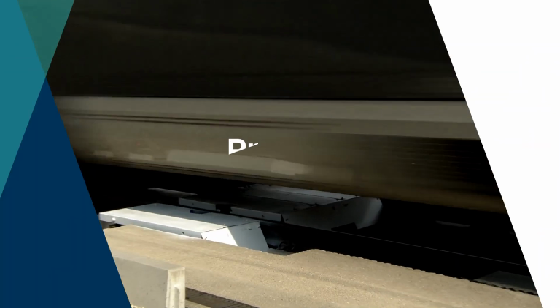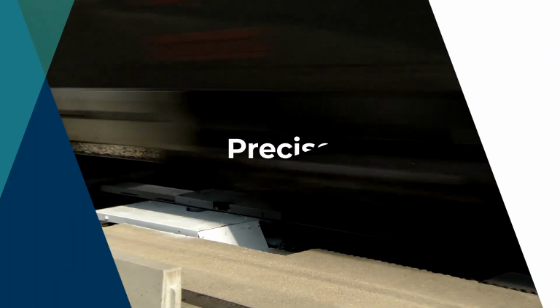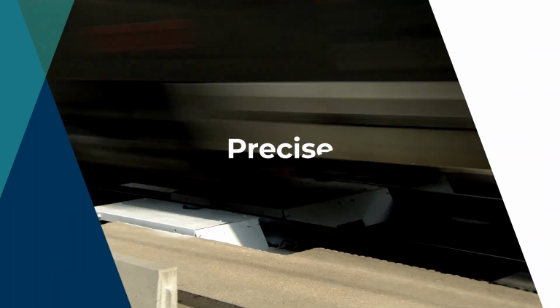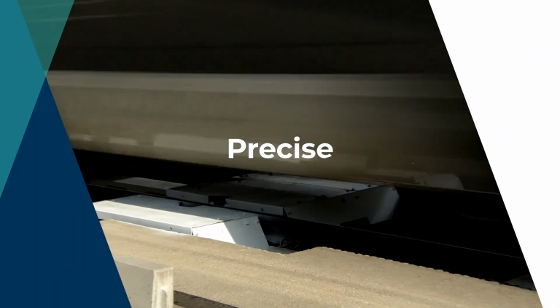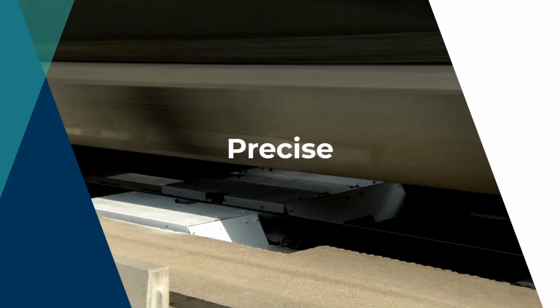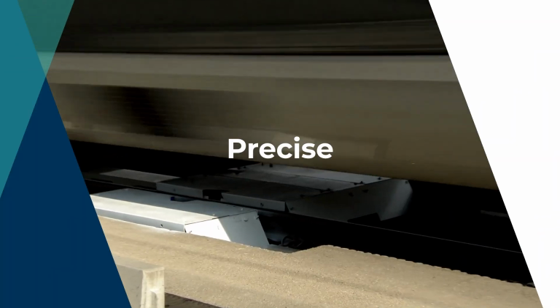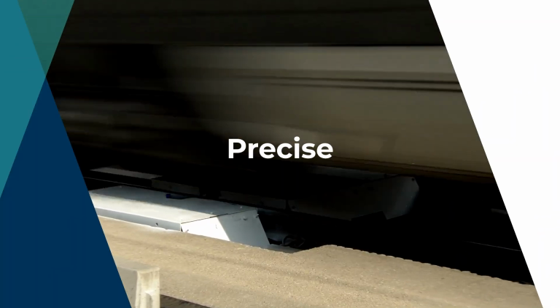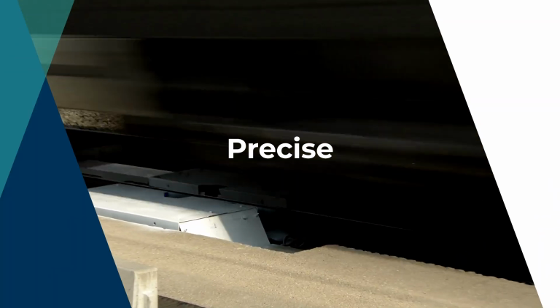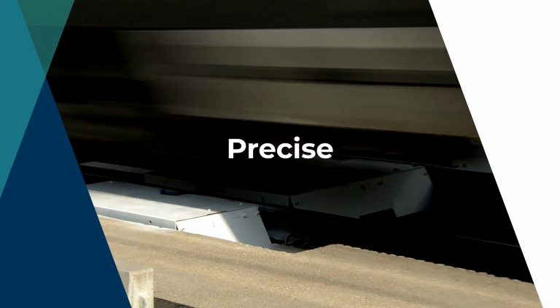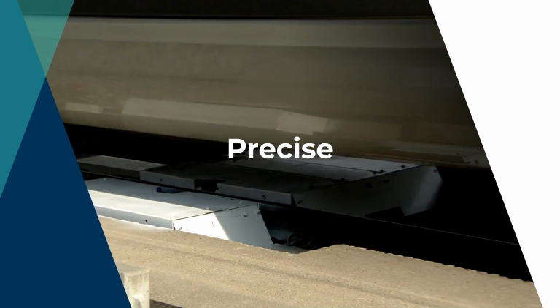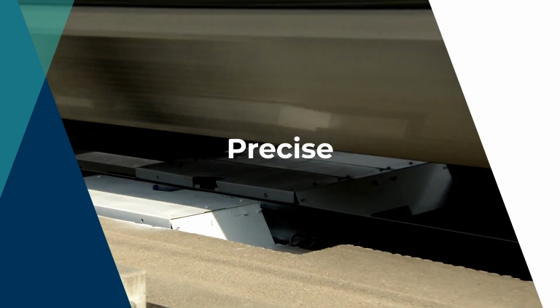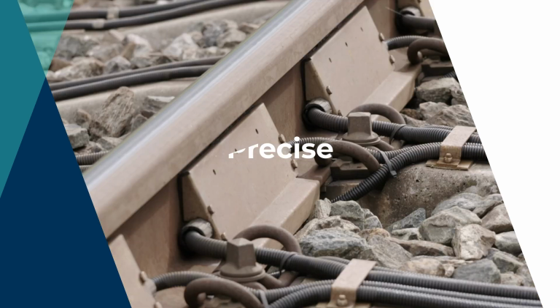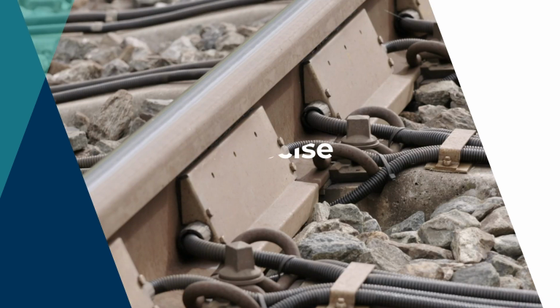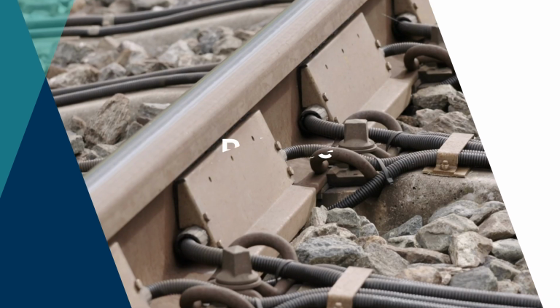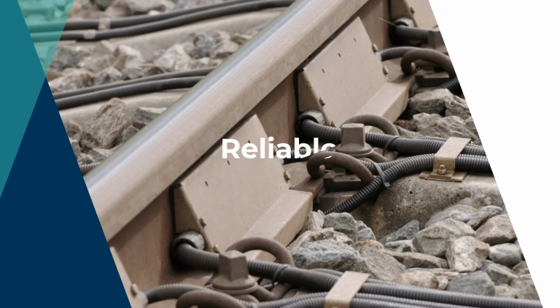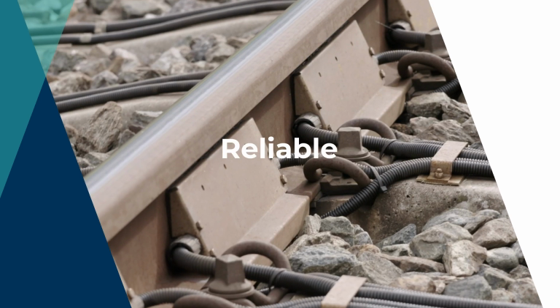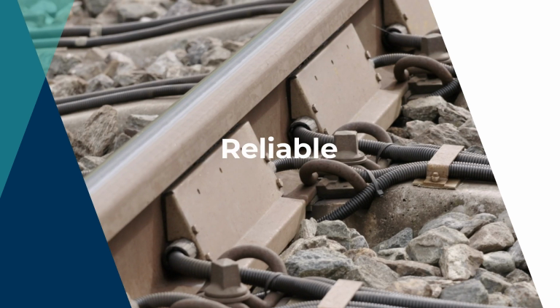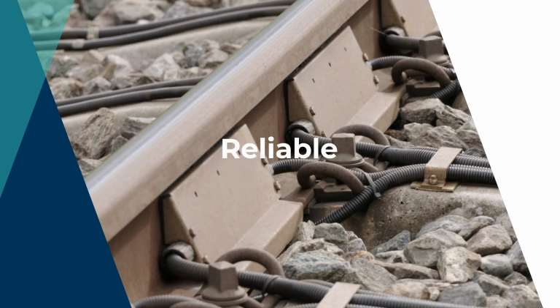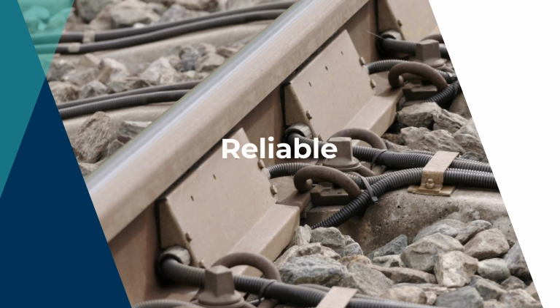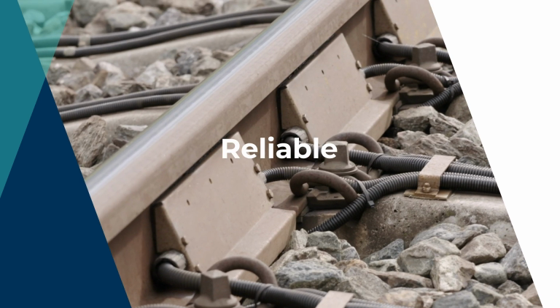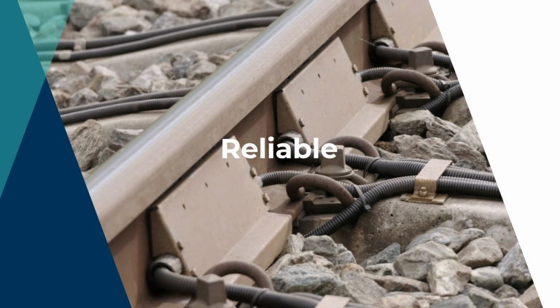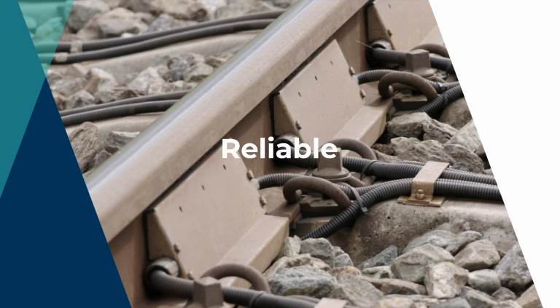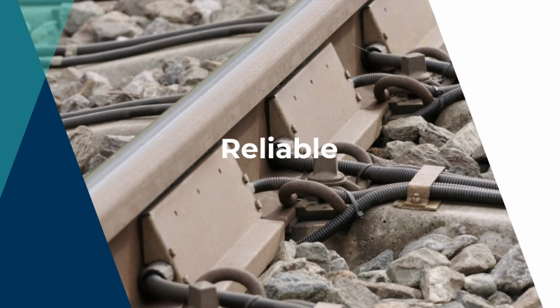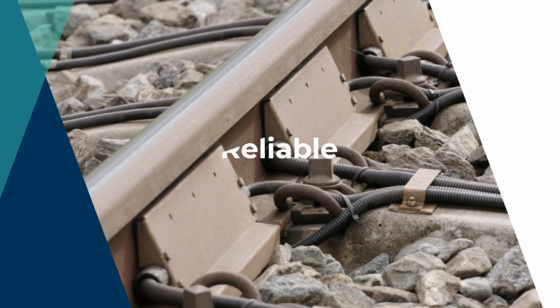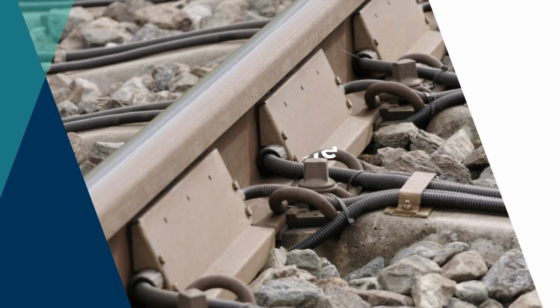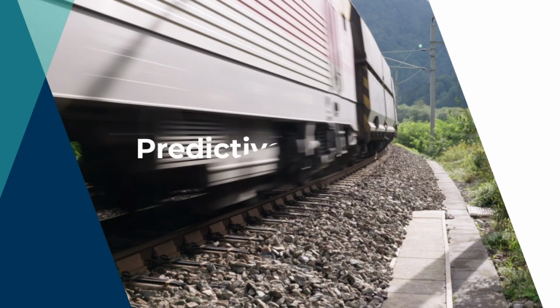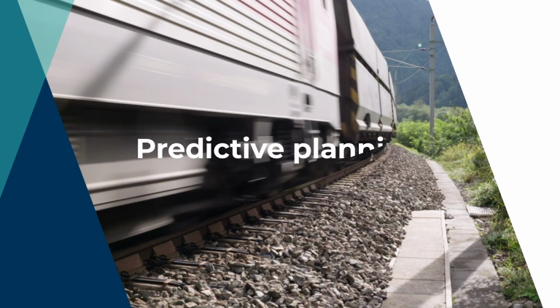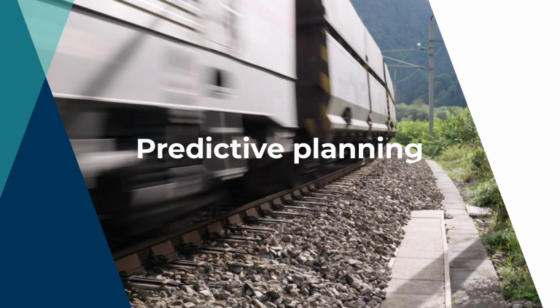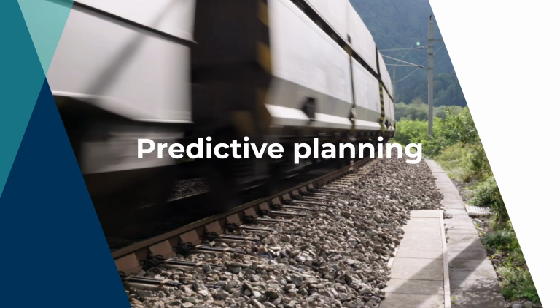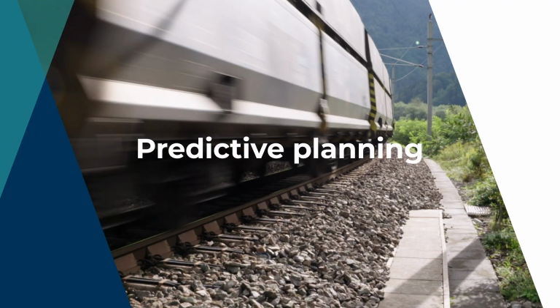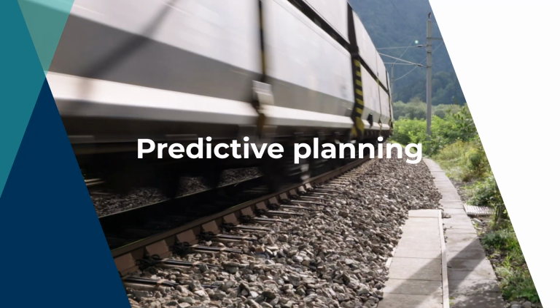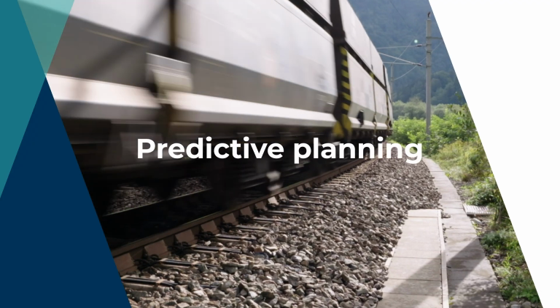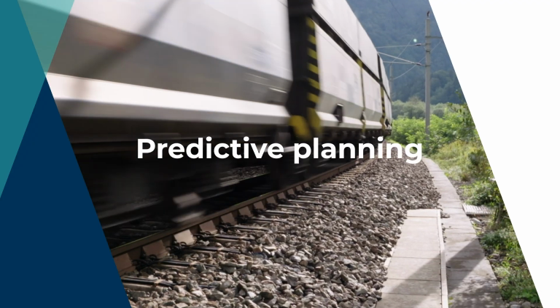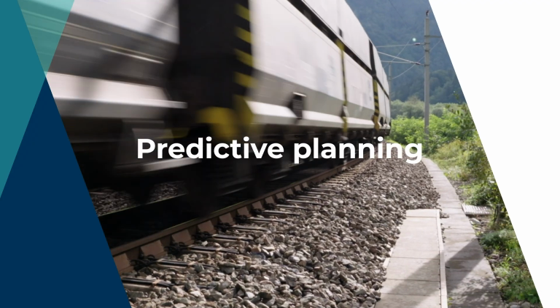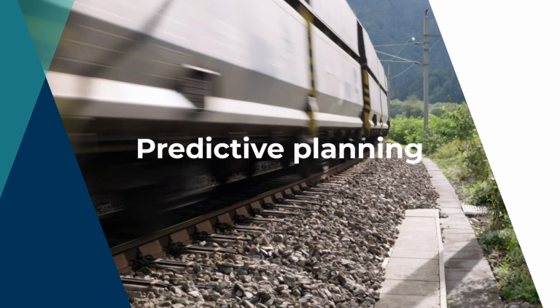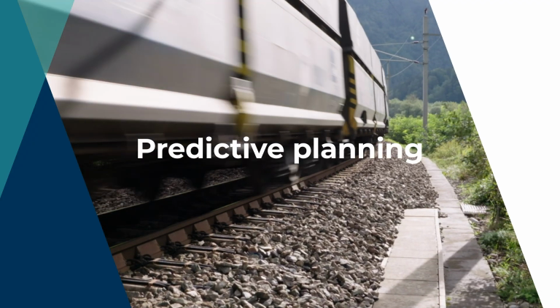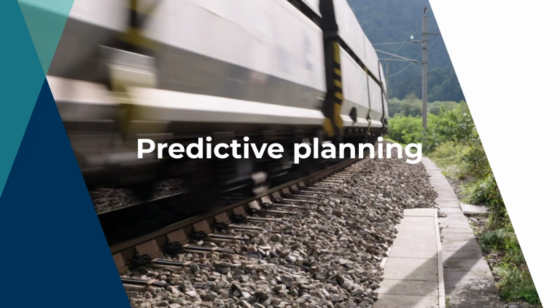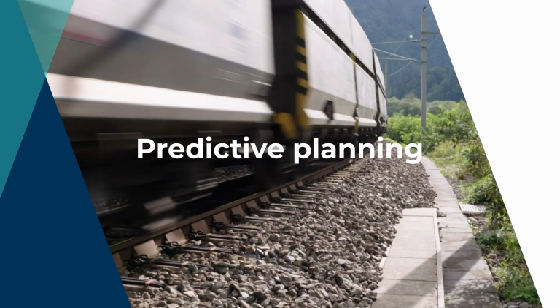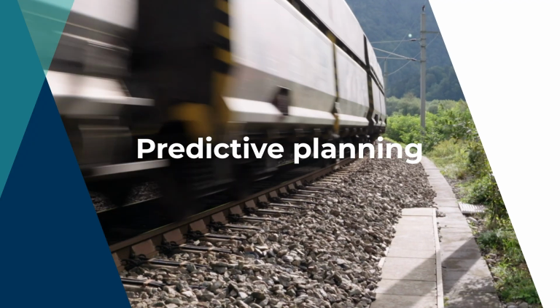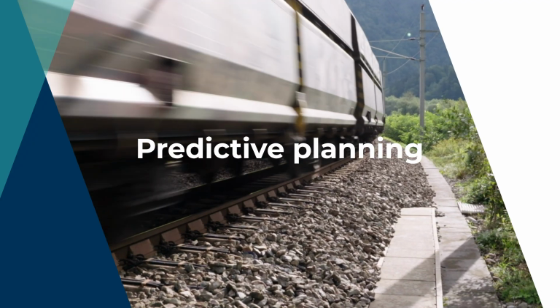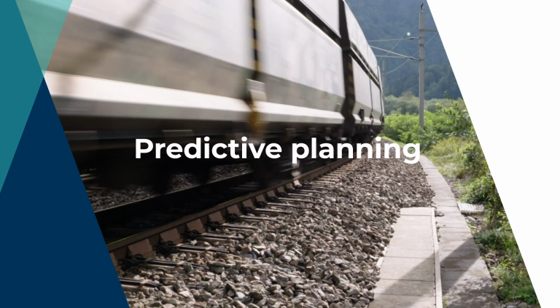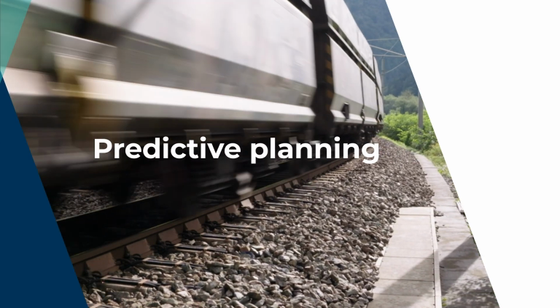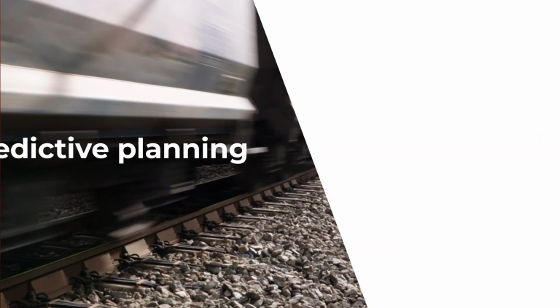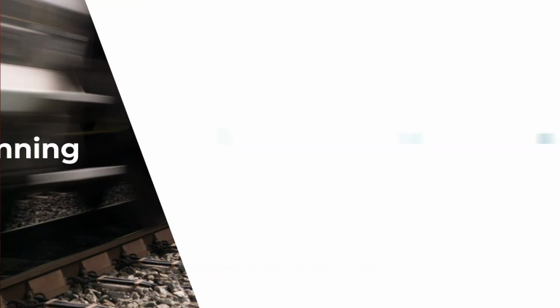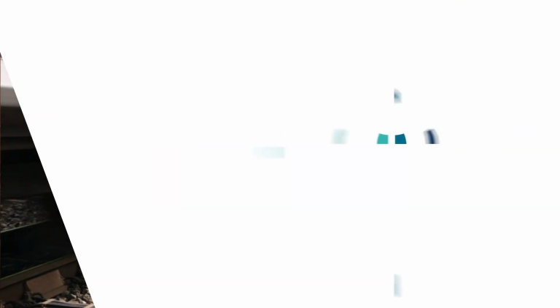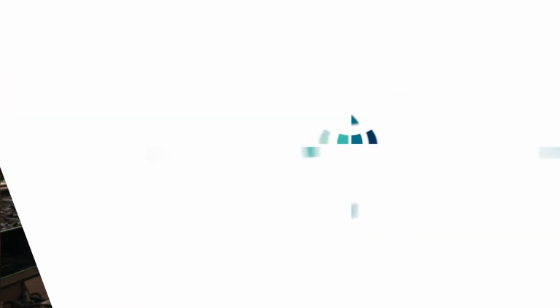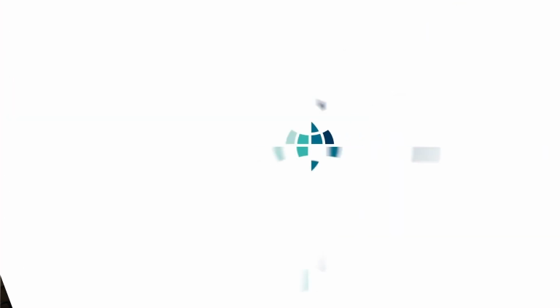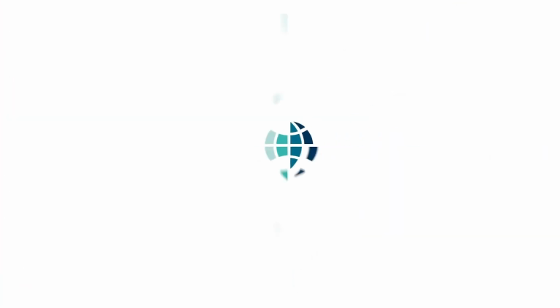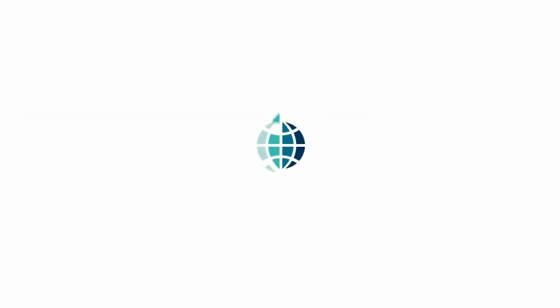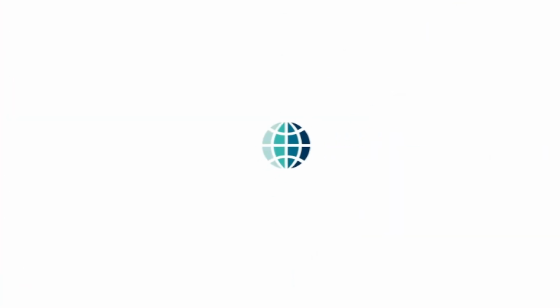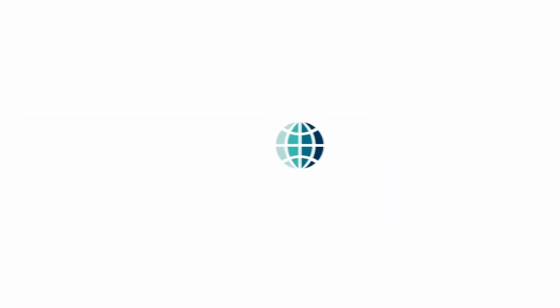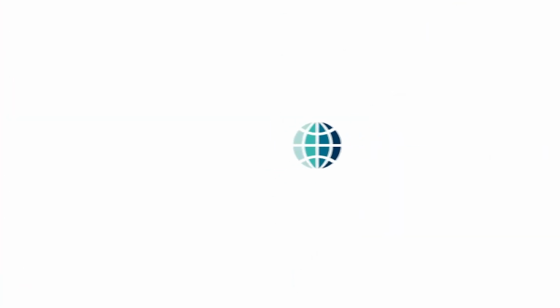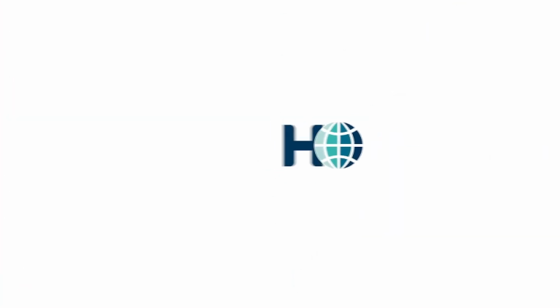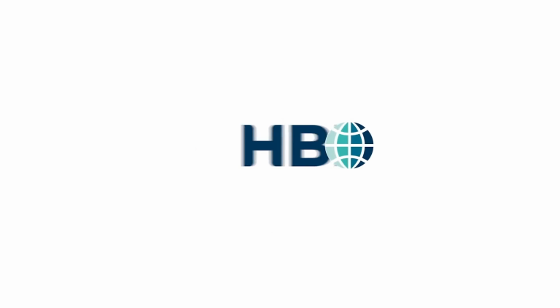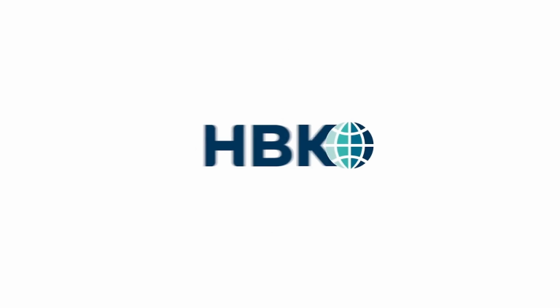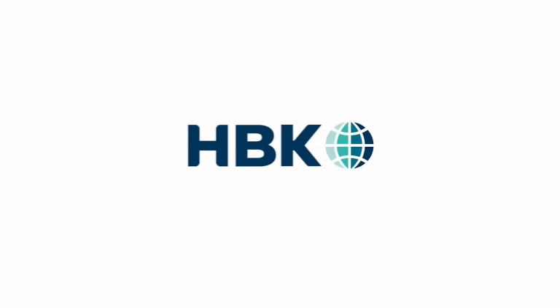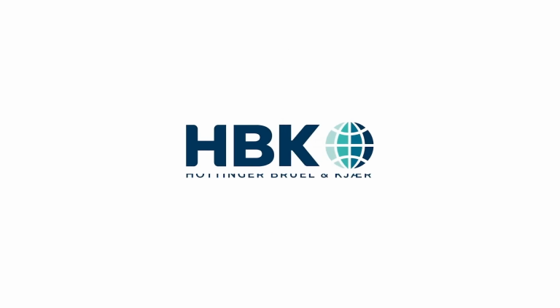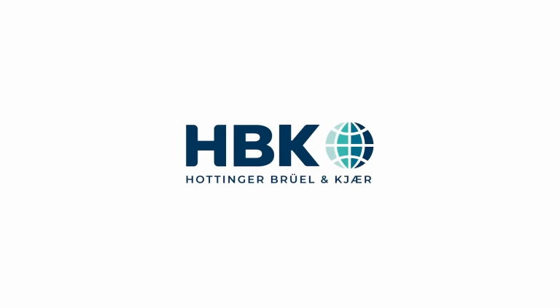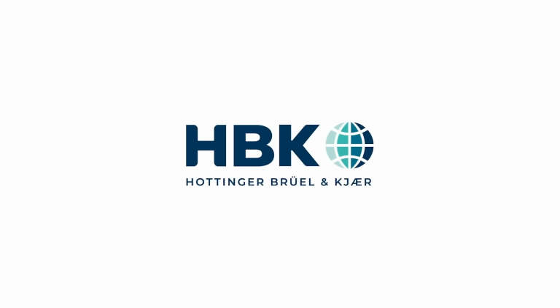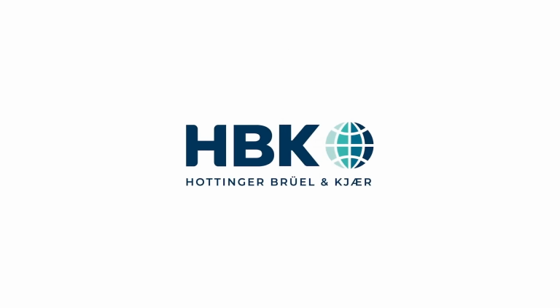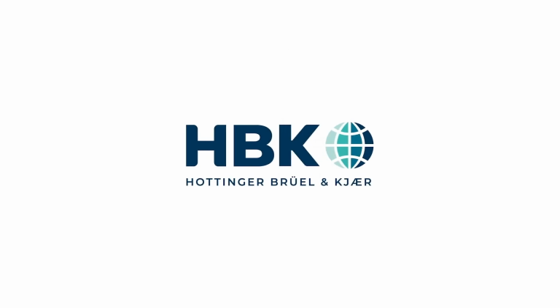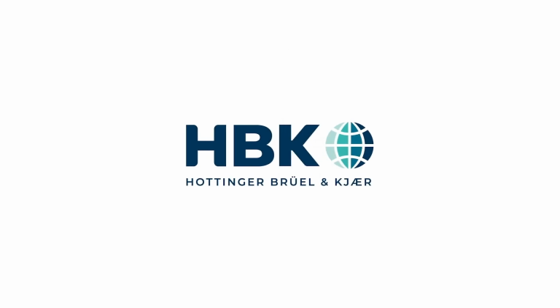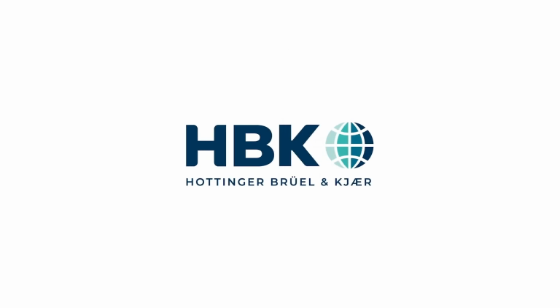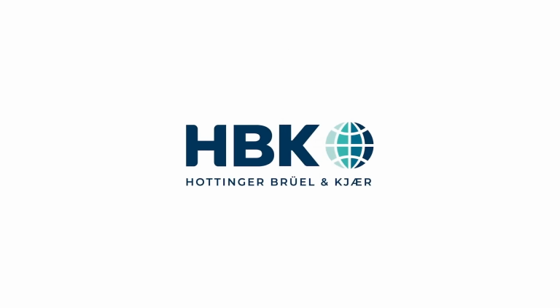Precise, reliable and predictive planning. Powered by Hottinger Brühl & Kier.